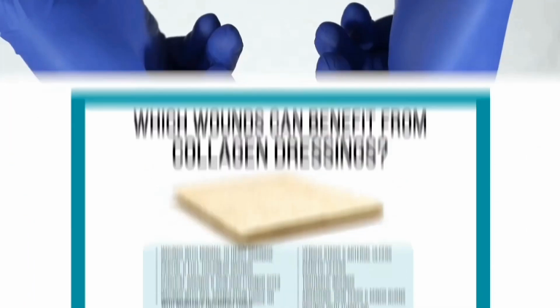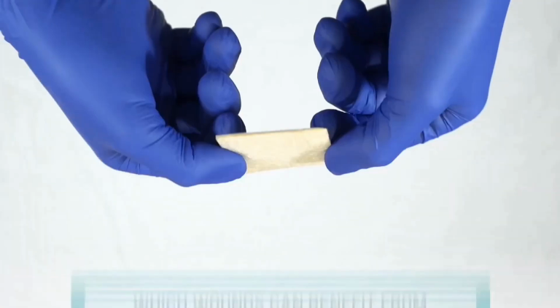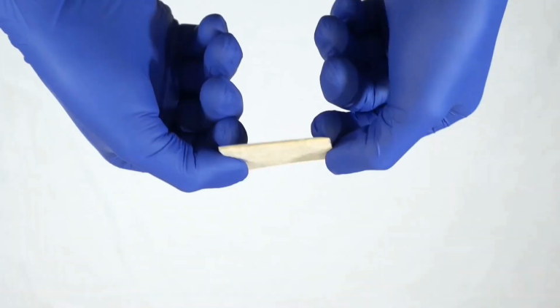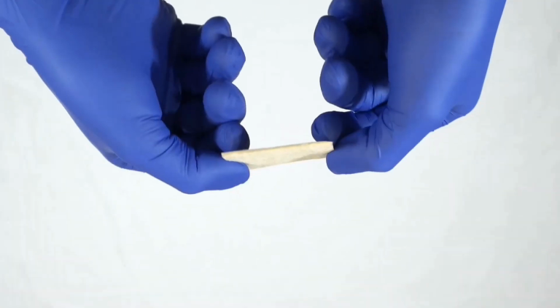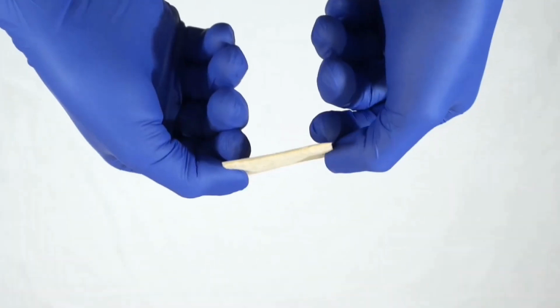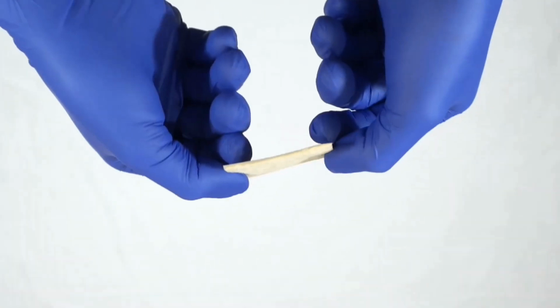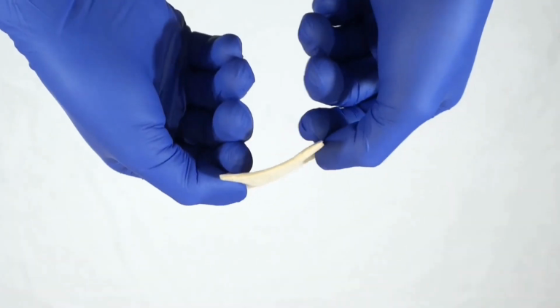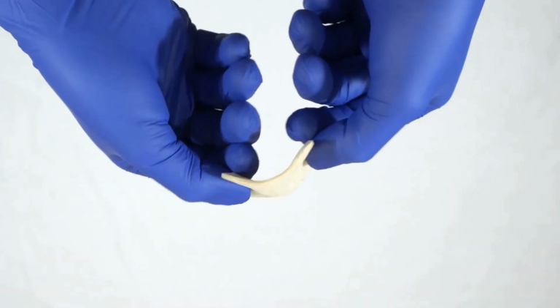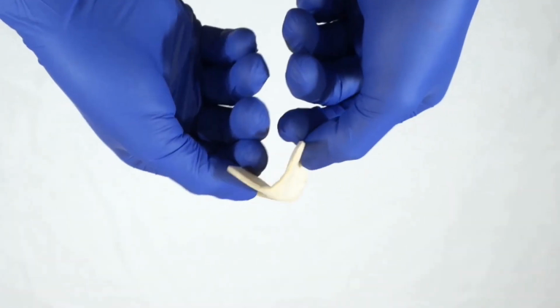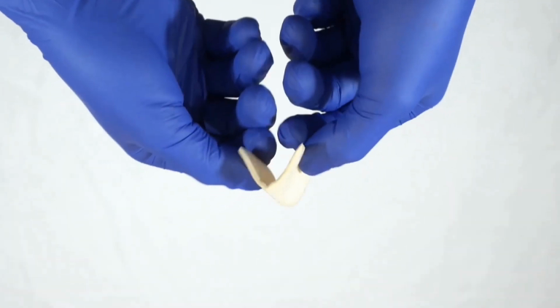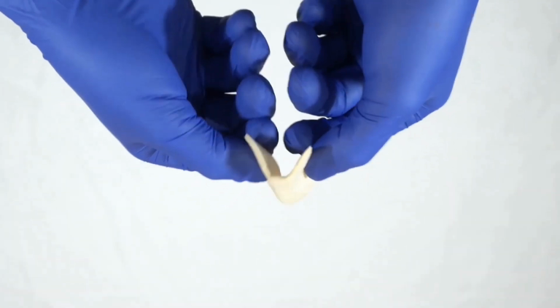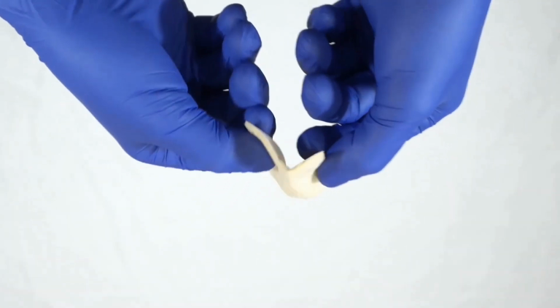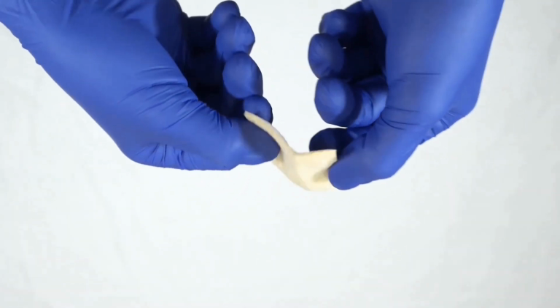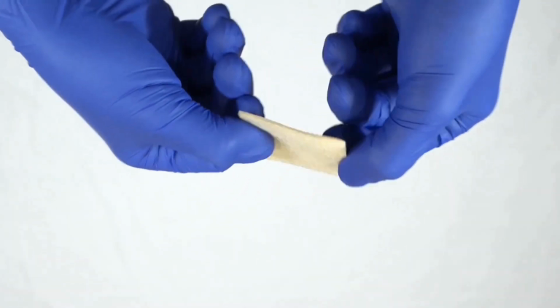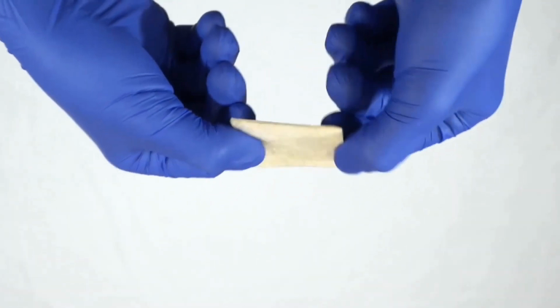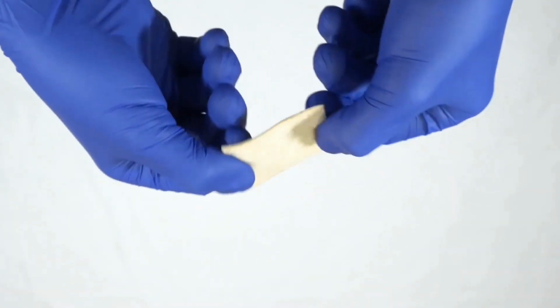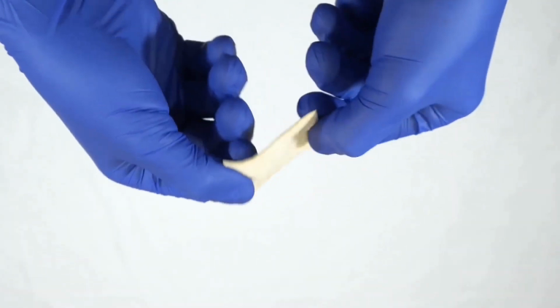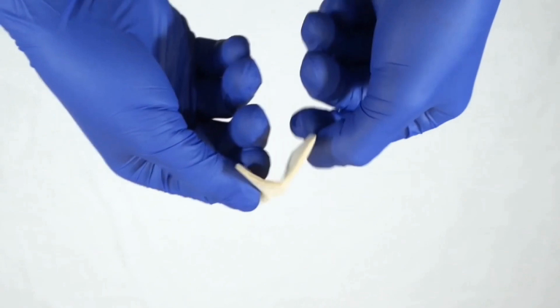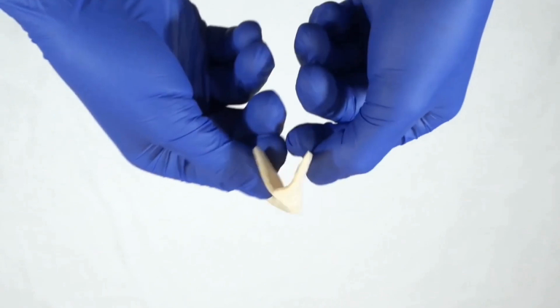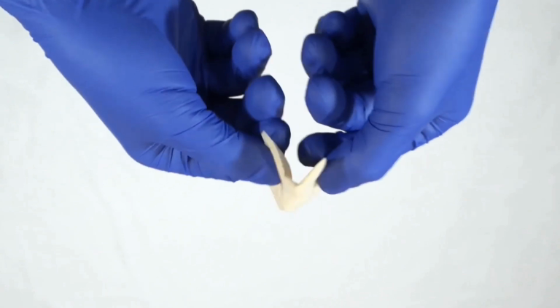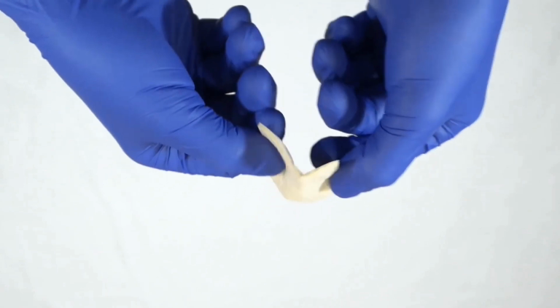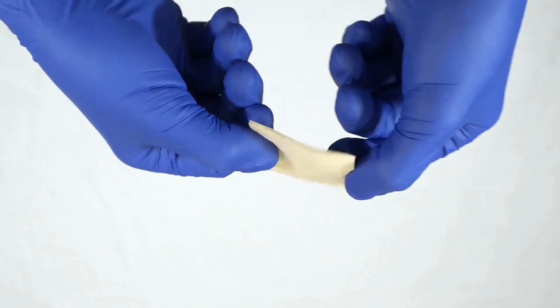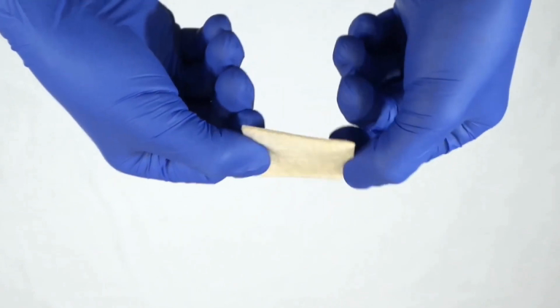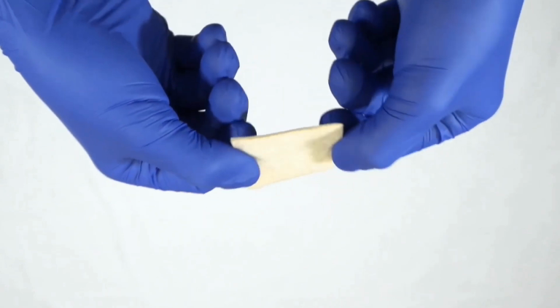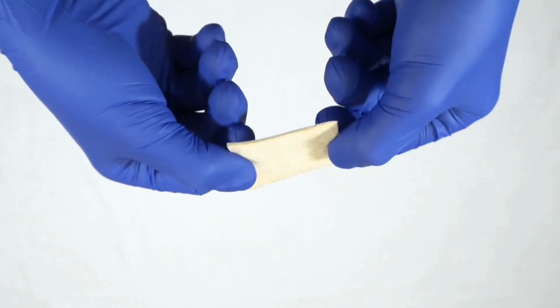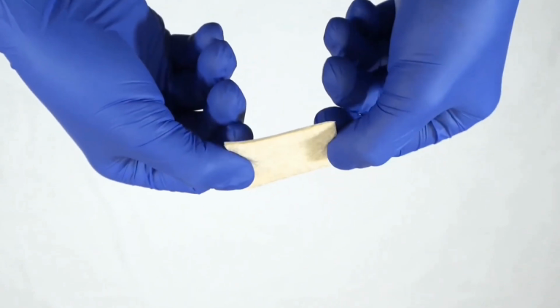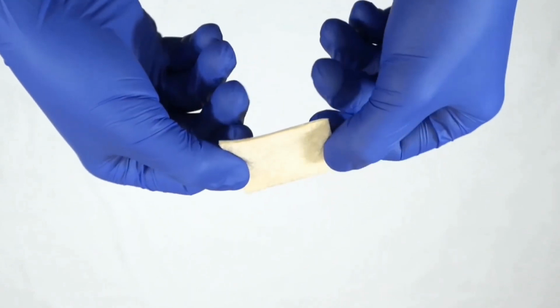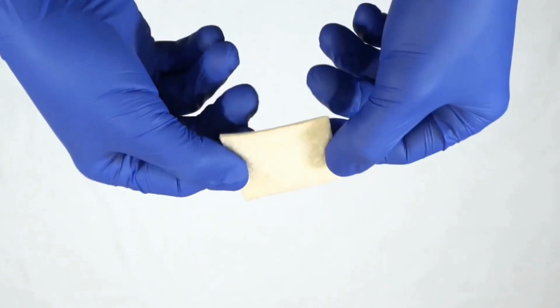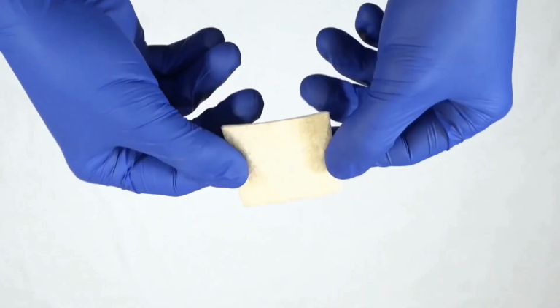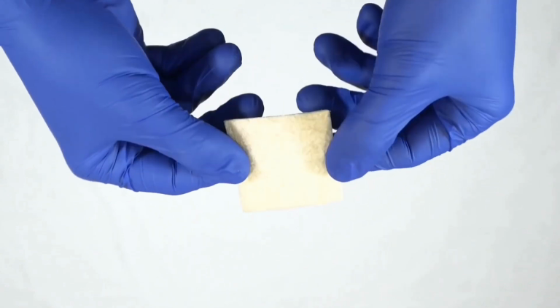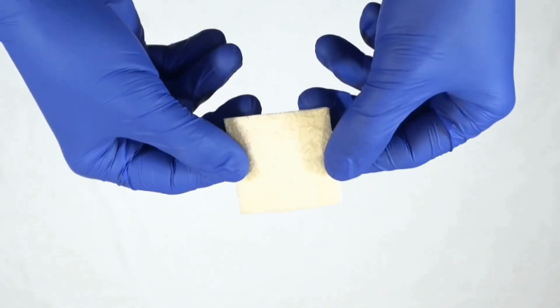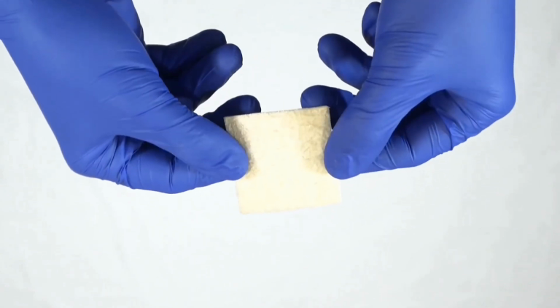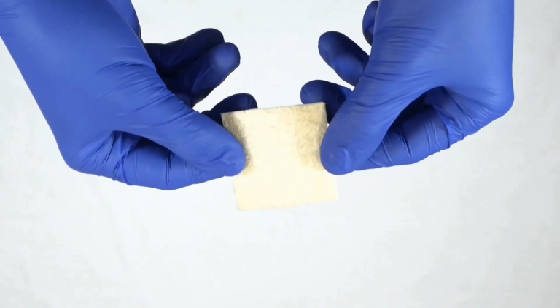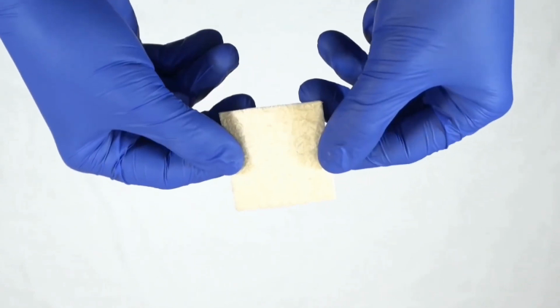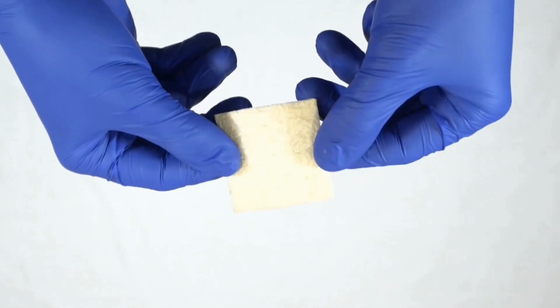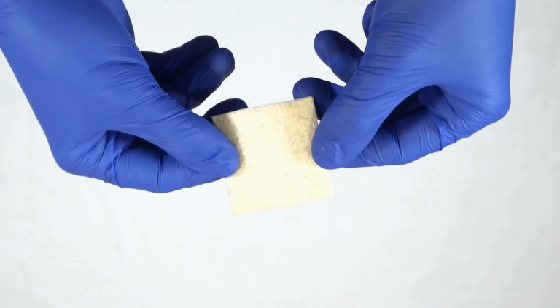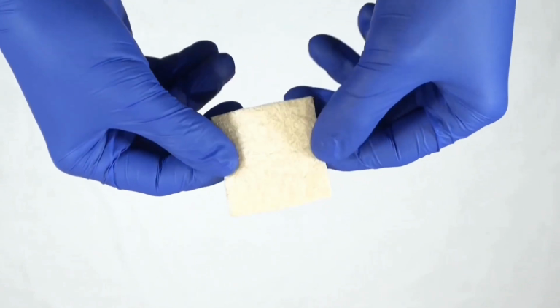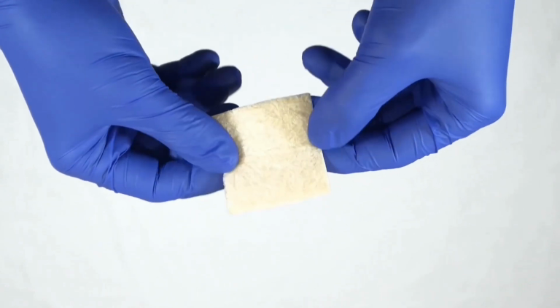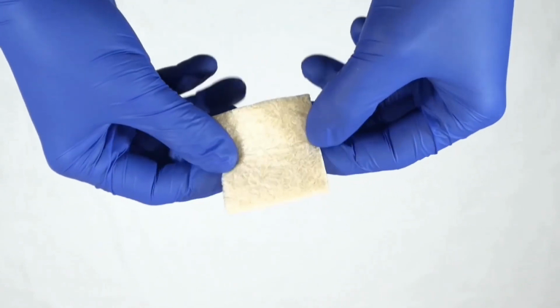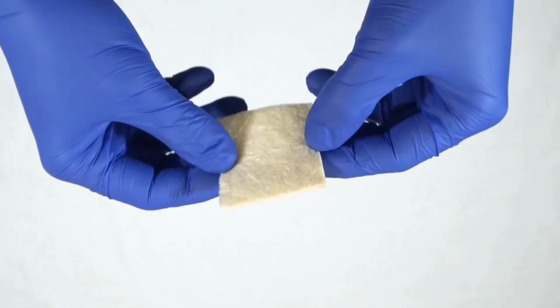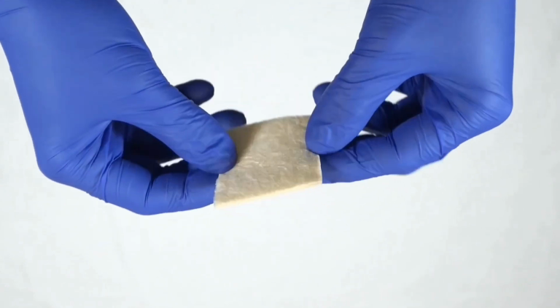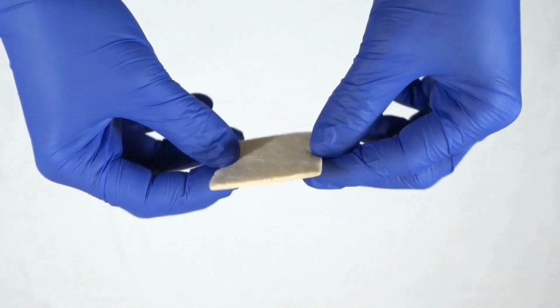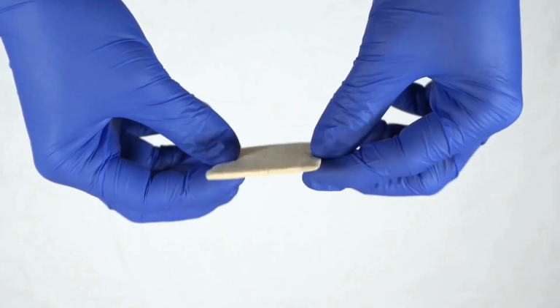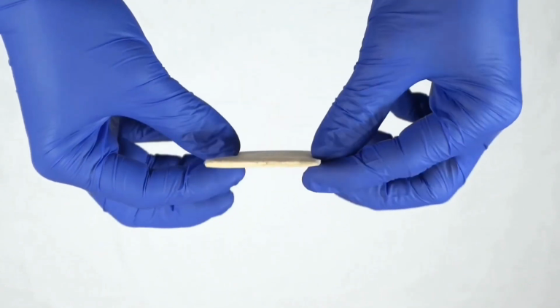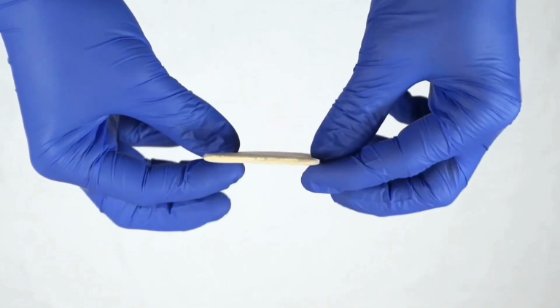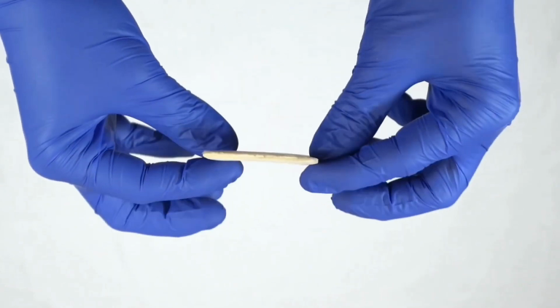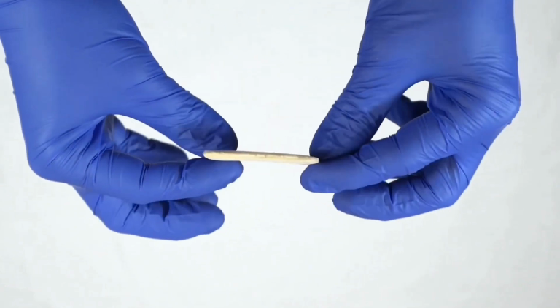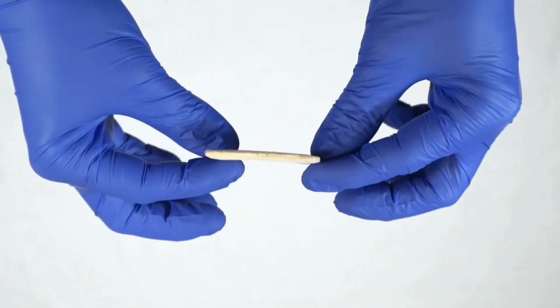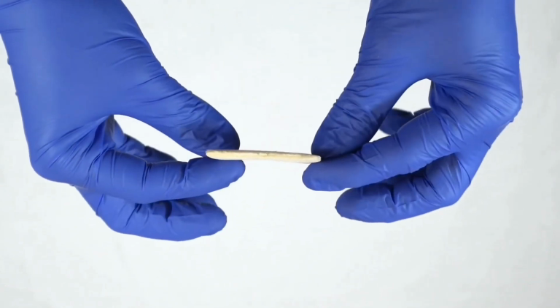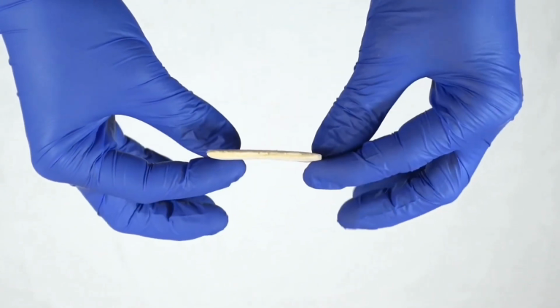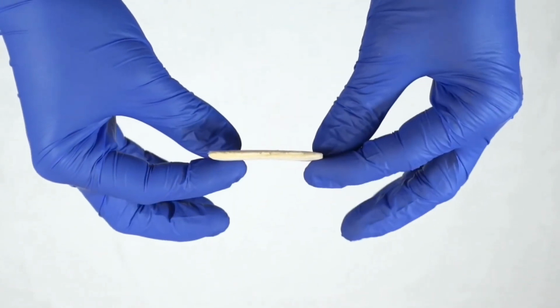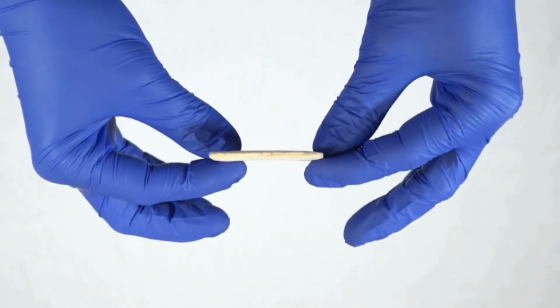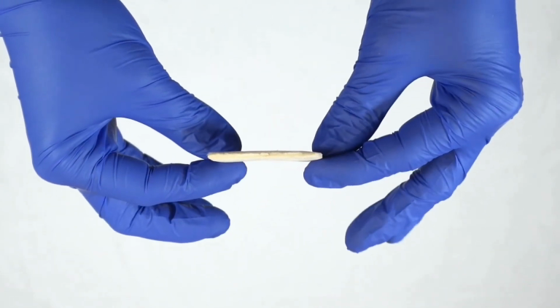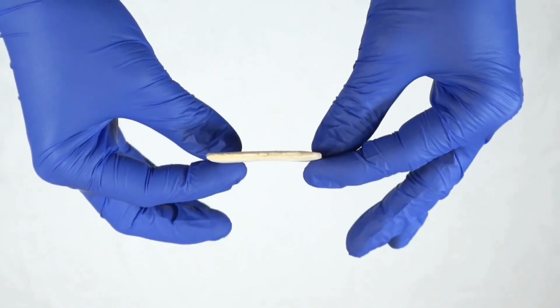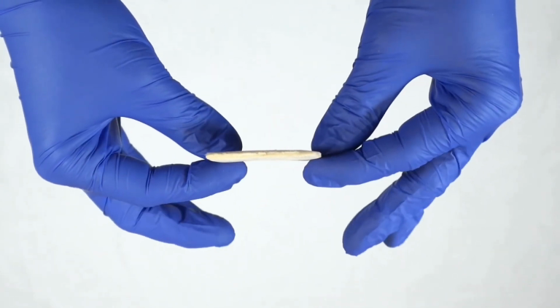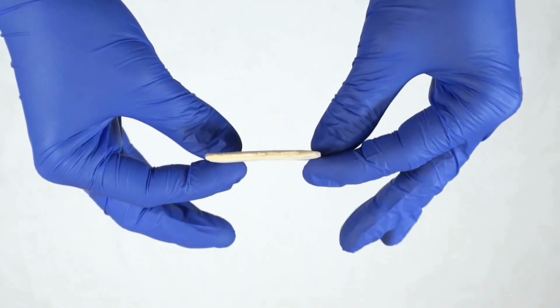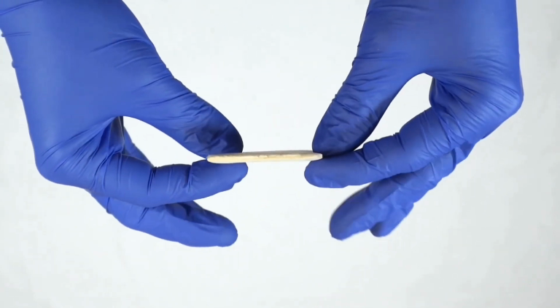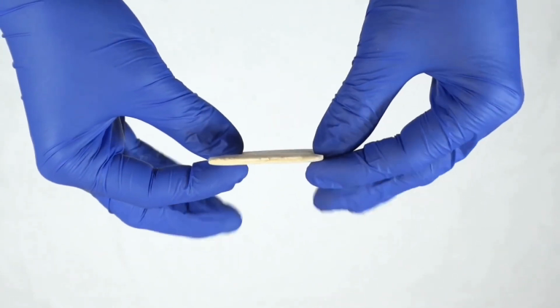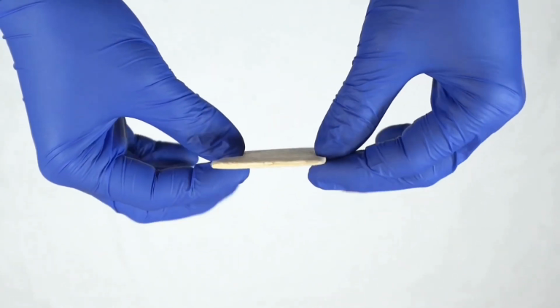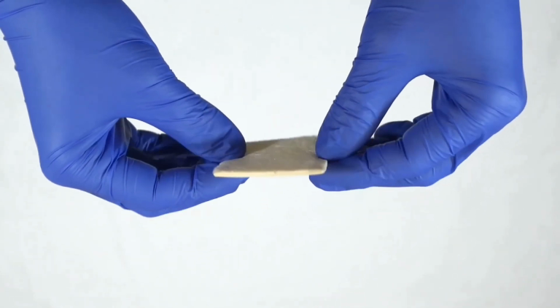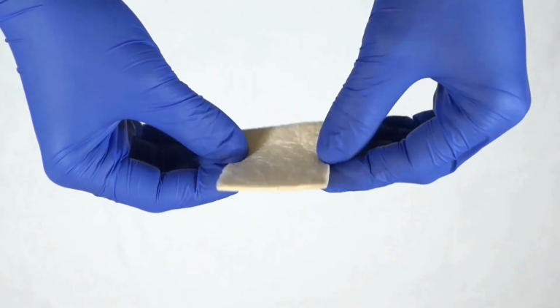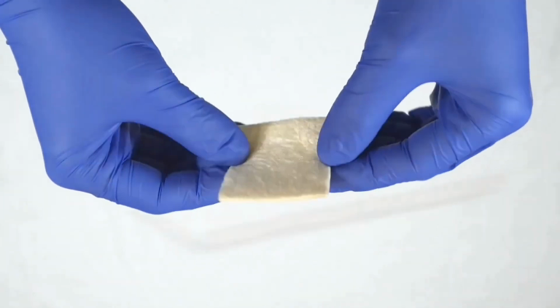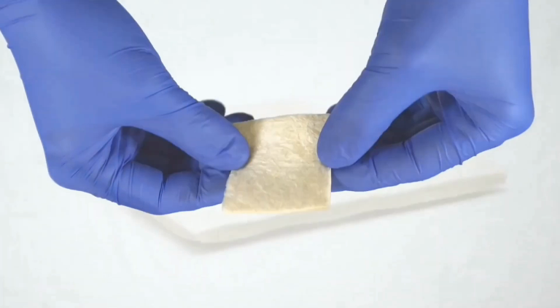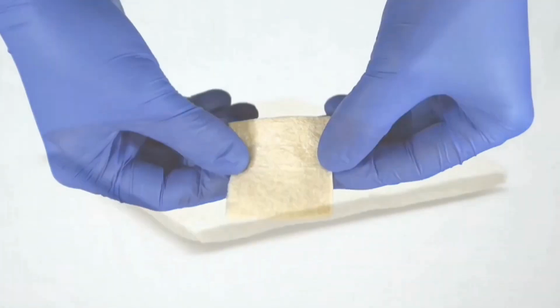These cost-effective dressings can stay in place for several days, continuously absorbing fluid and debris and supporting tissue repair.